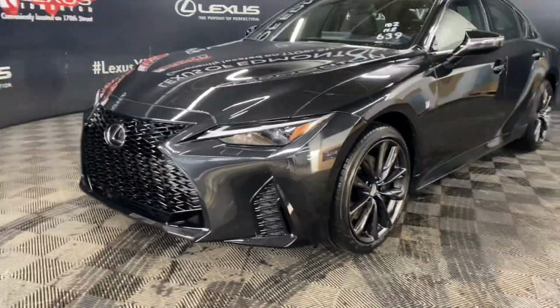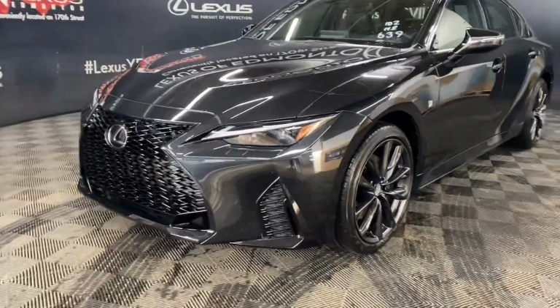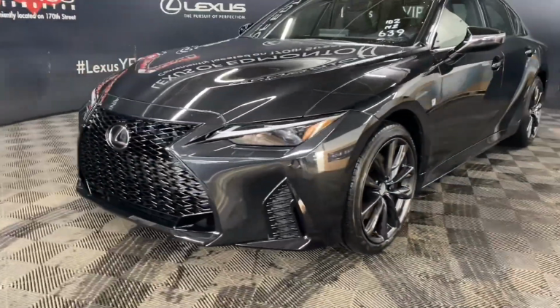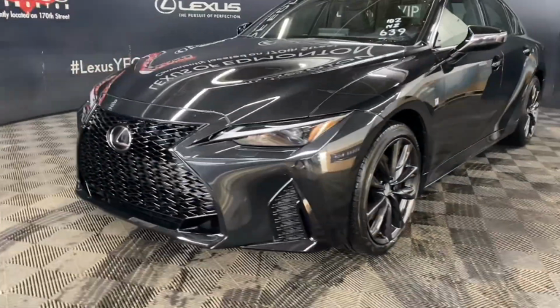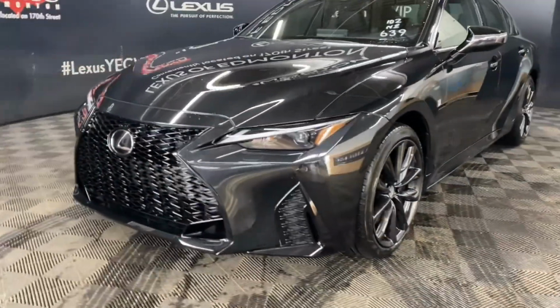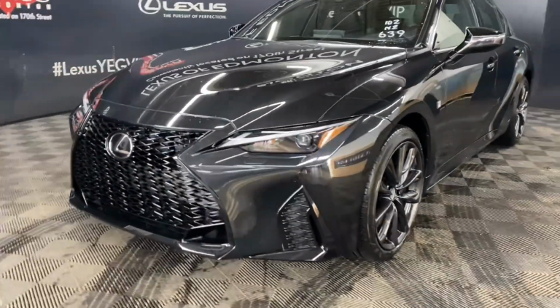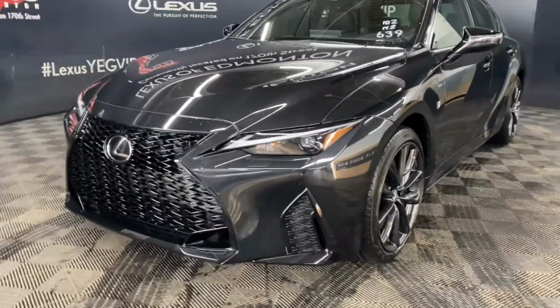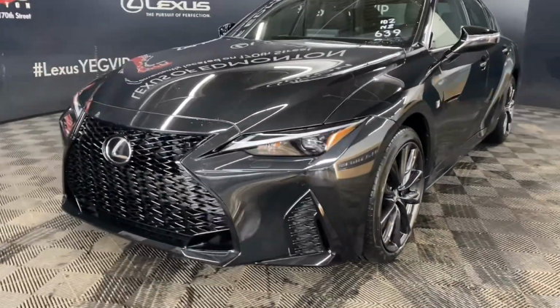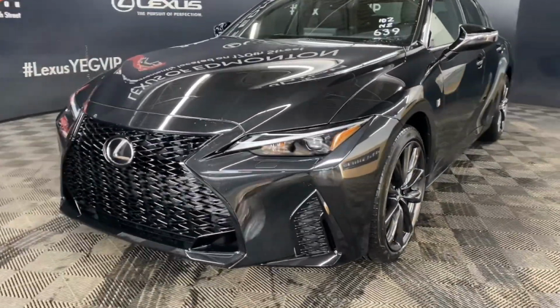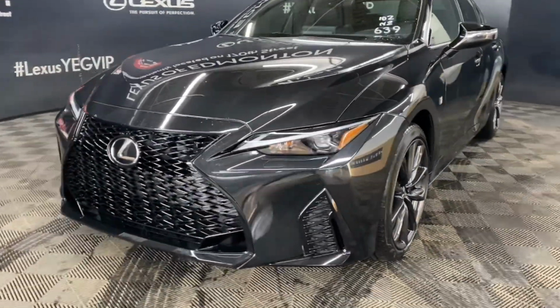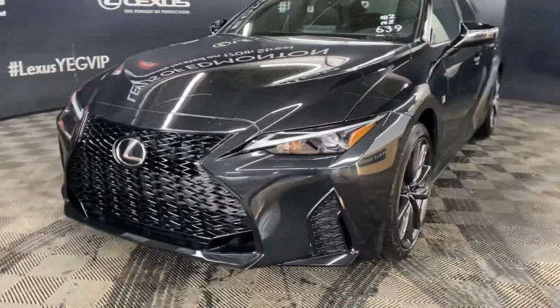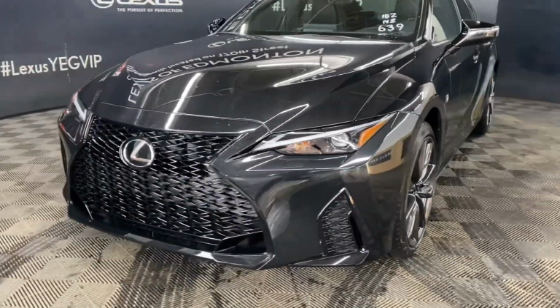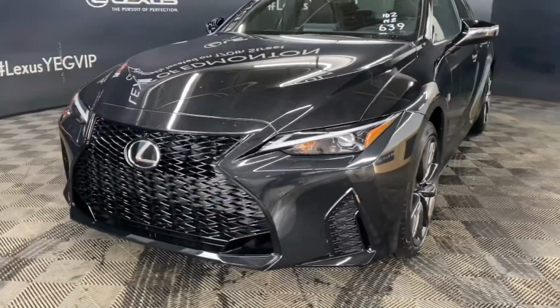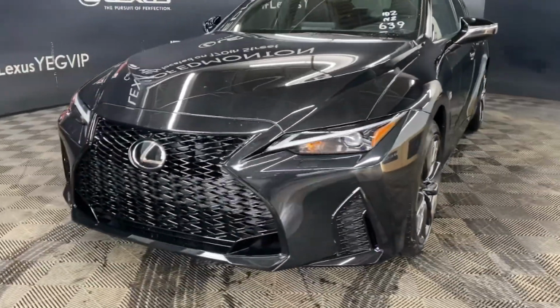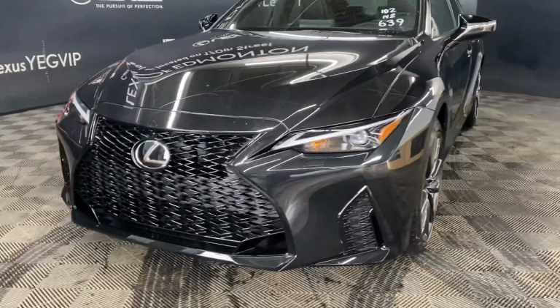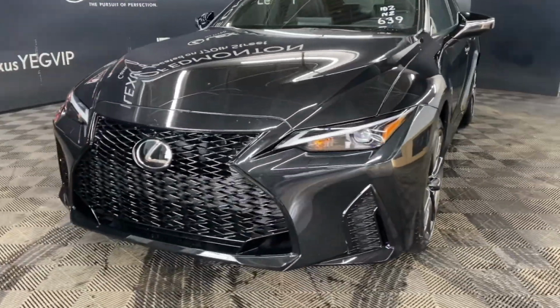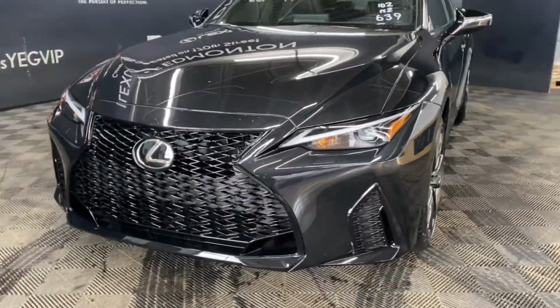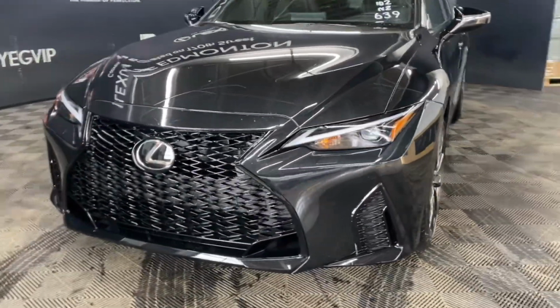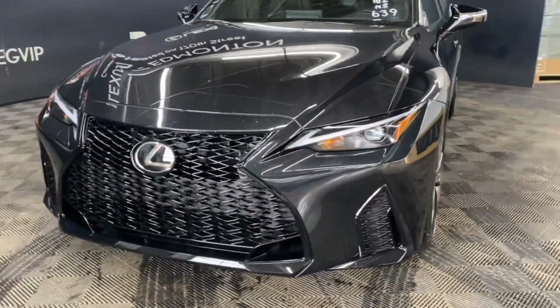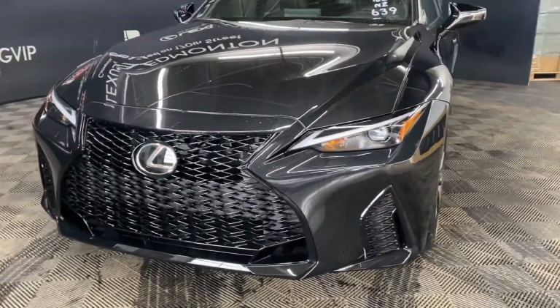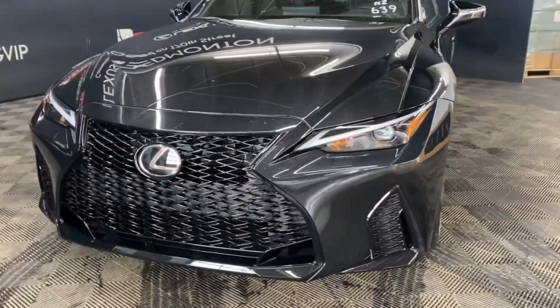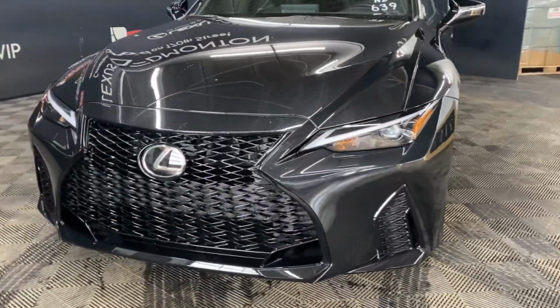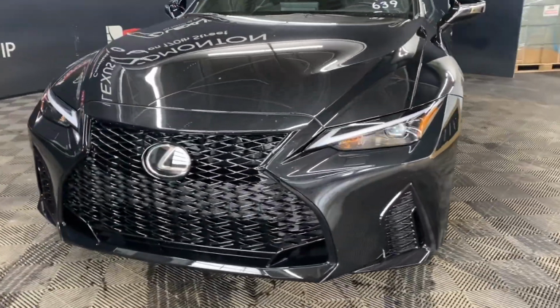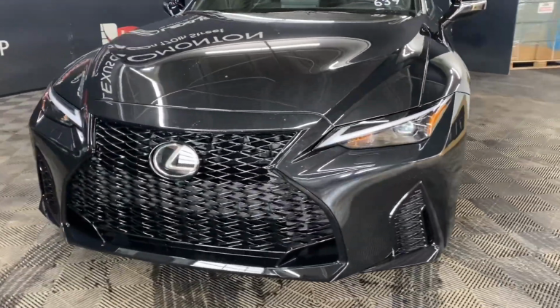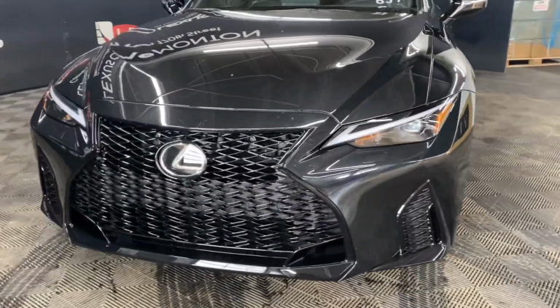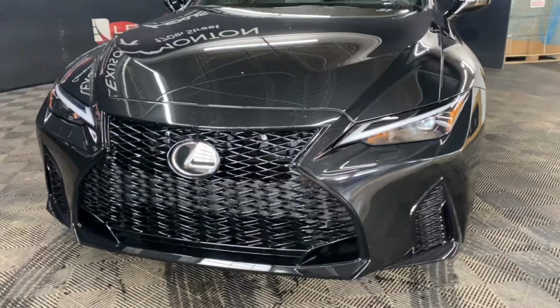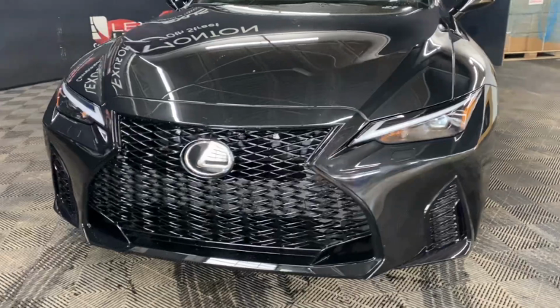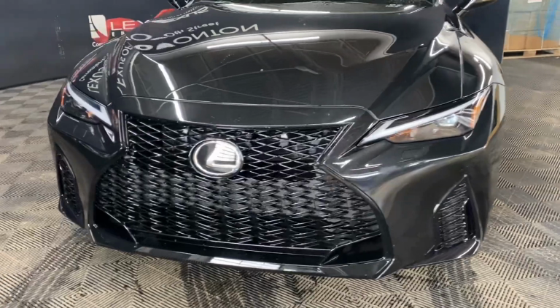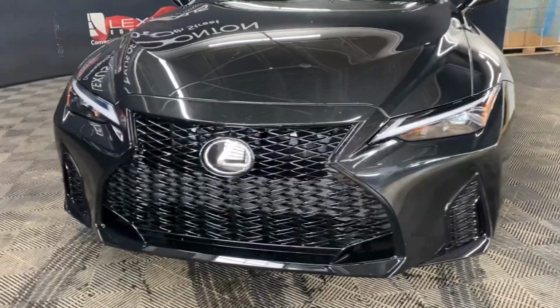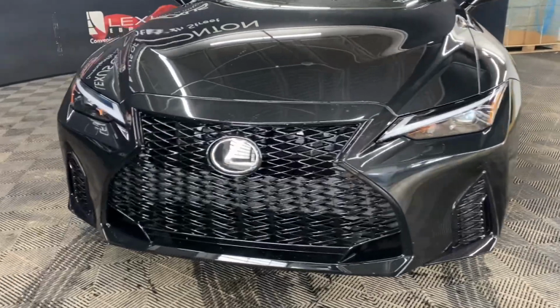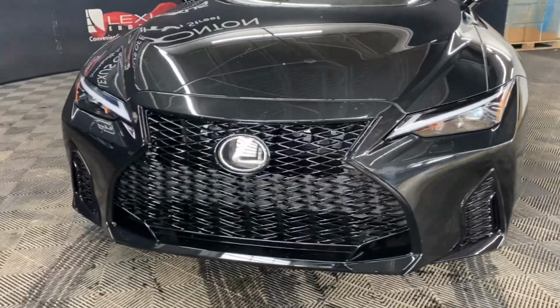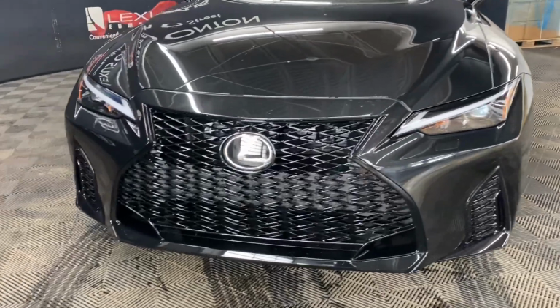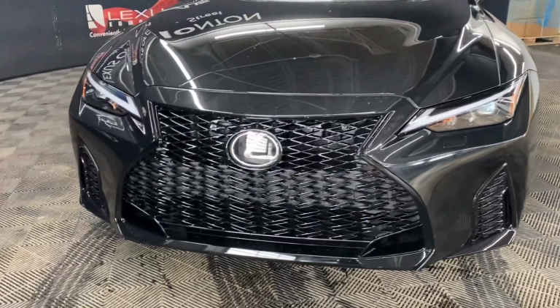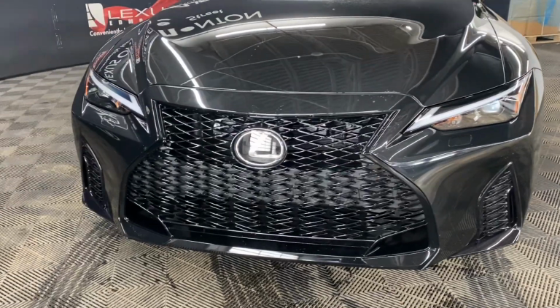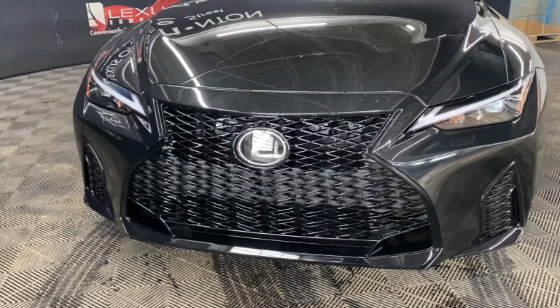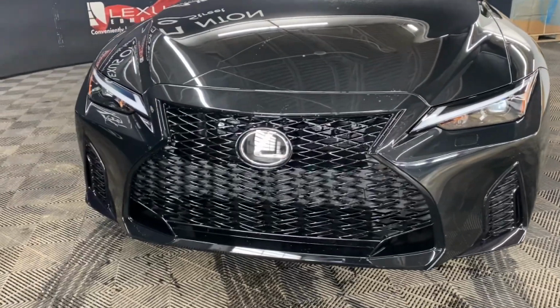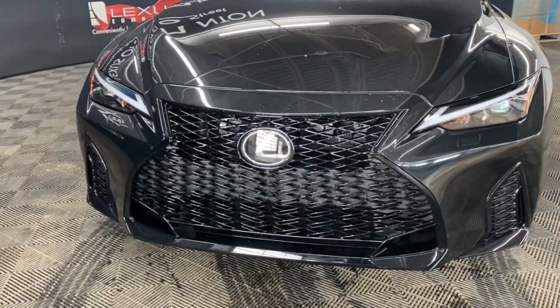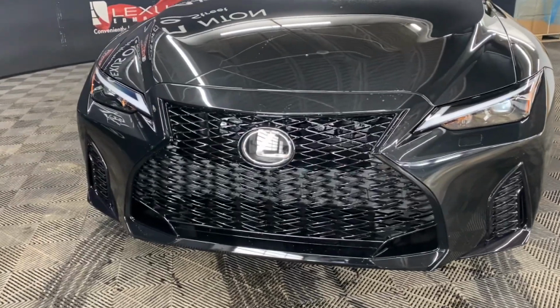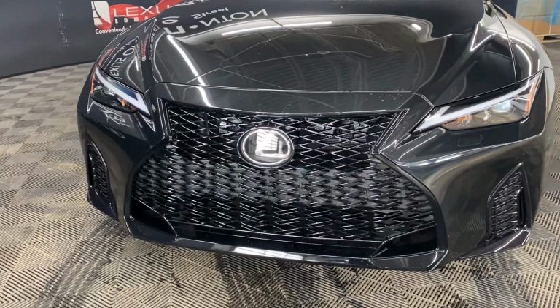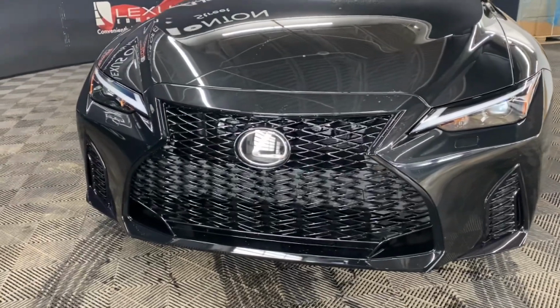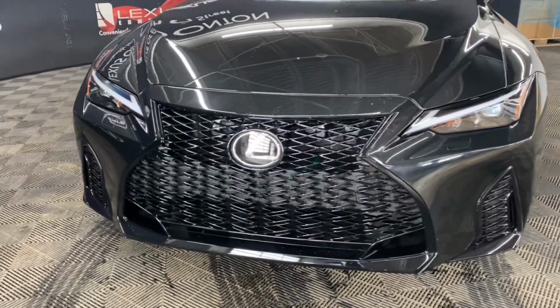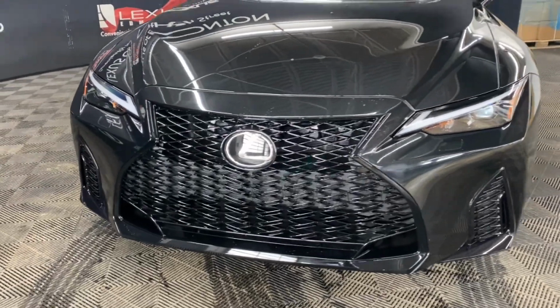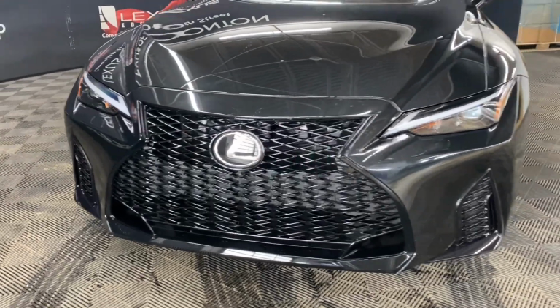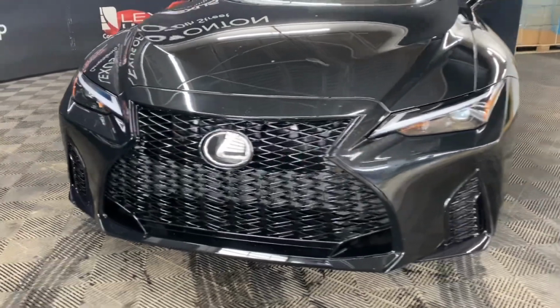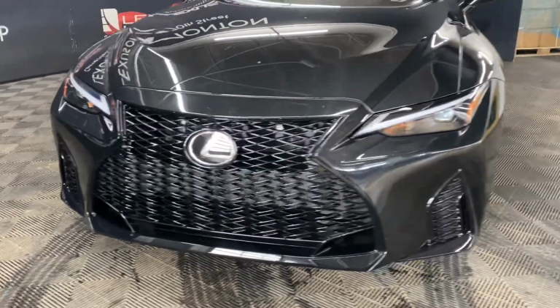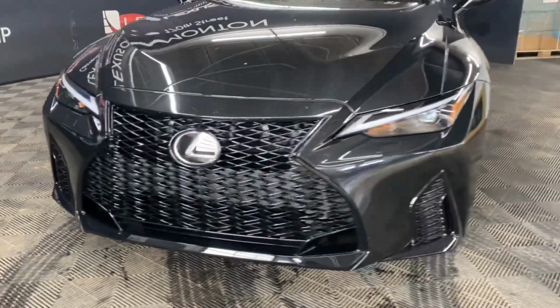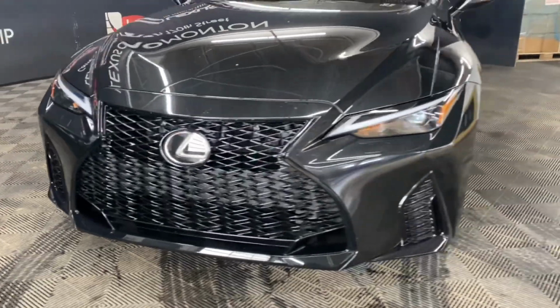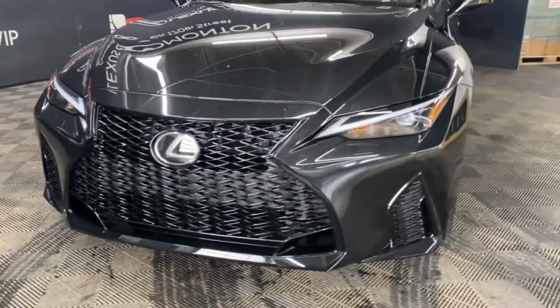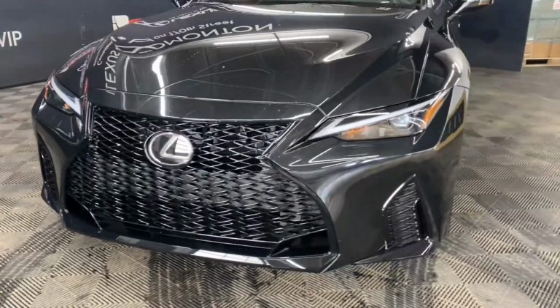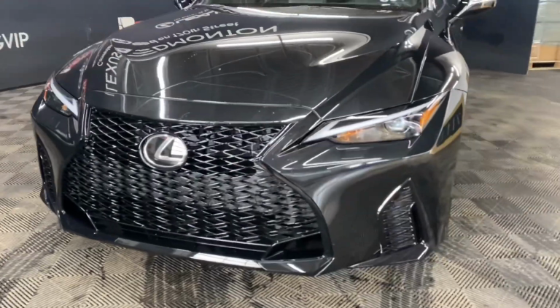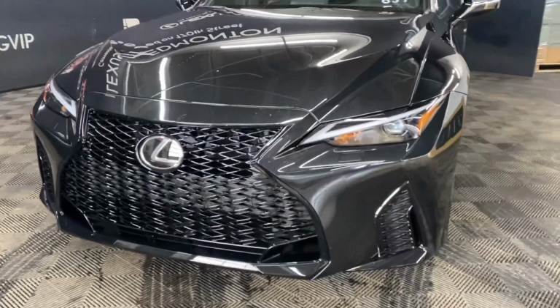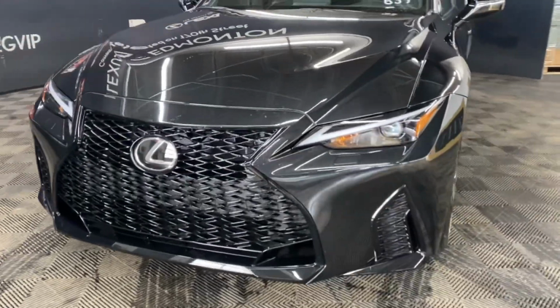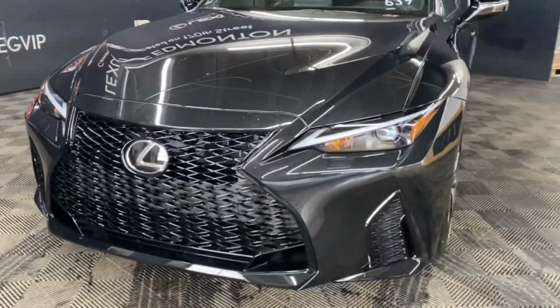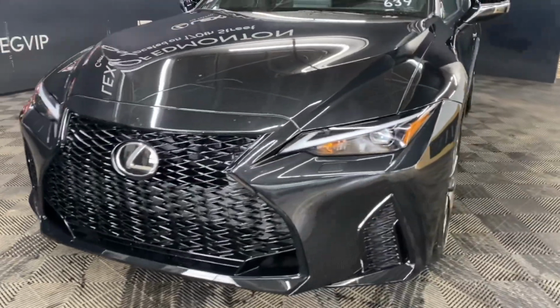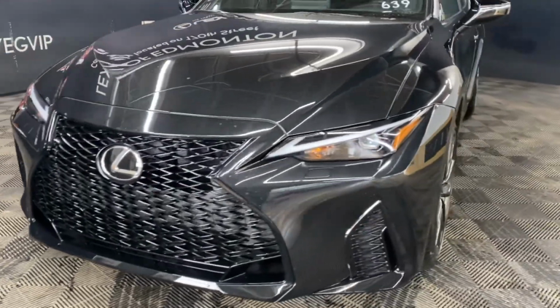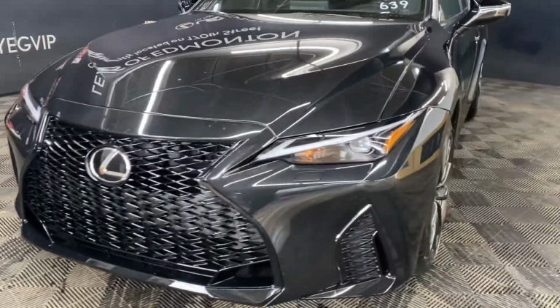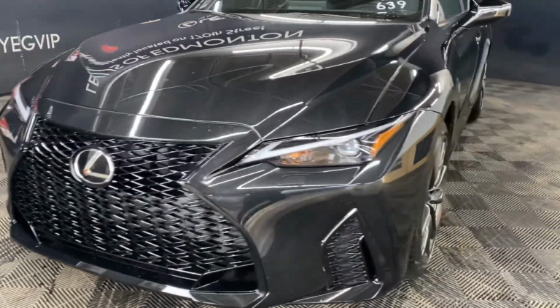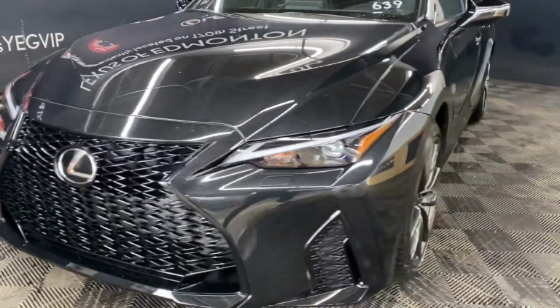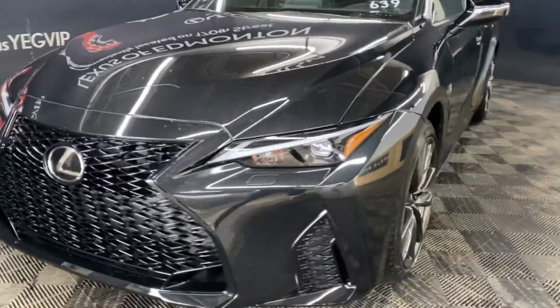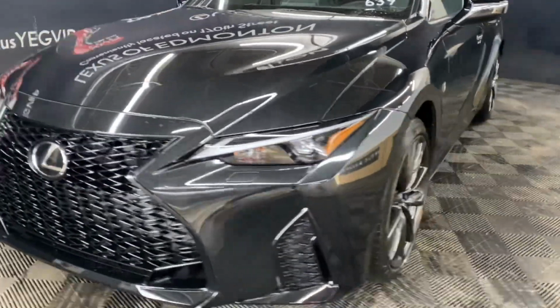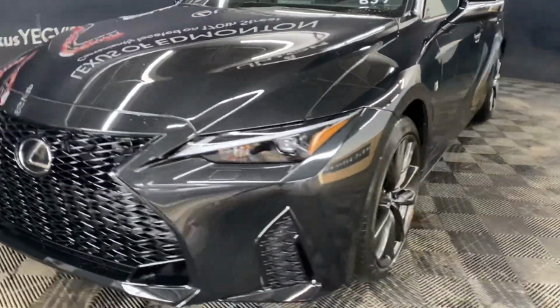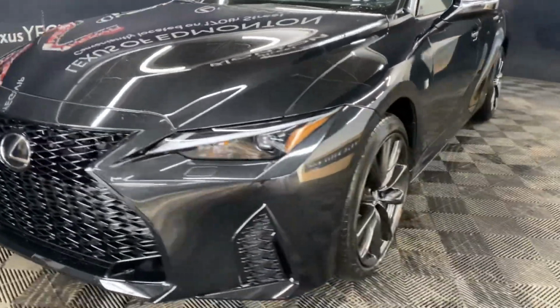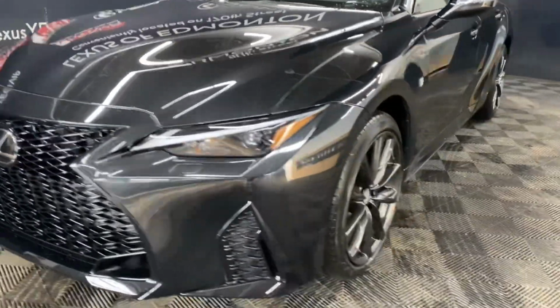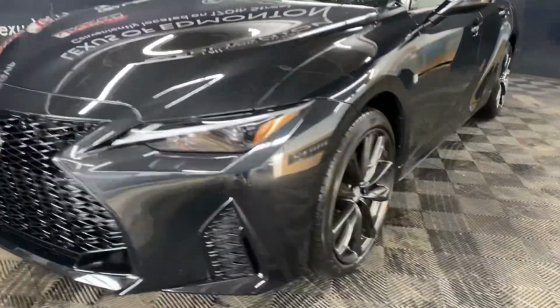Today we are looking at a 2023 Lexus IS300 F-Sport Series 1 in the color Caviar. Under the hood, you have a 6-speed automatic transmission and a 3.5-liter V6 engine producing 260 horsepower.